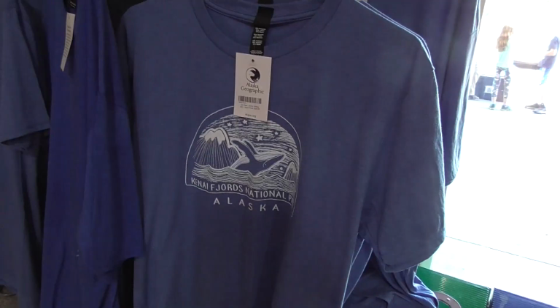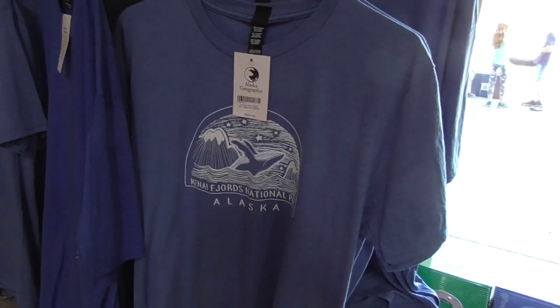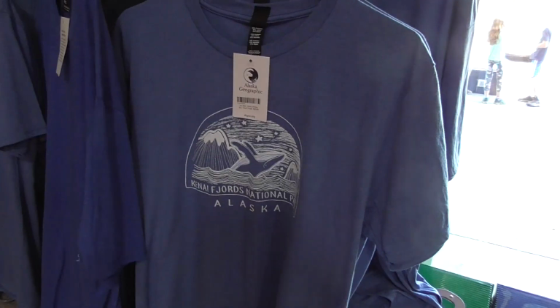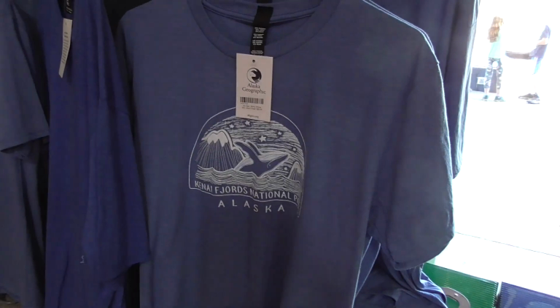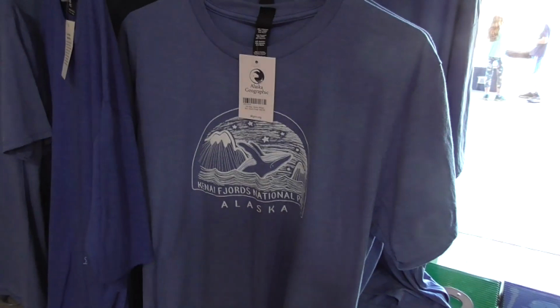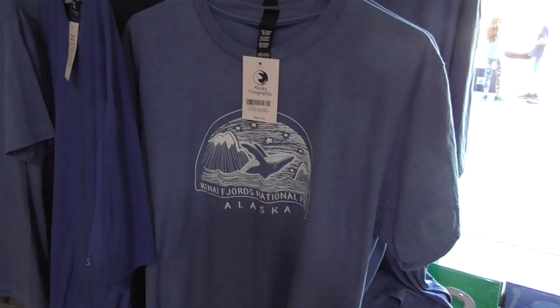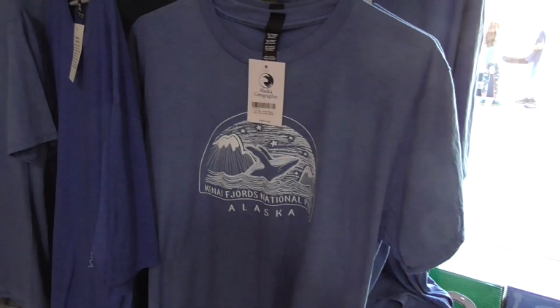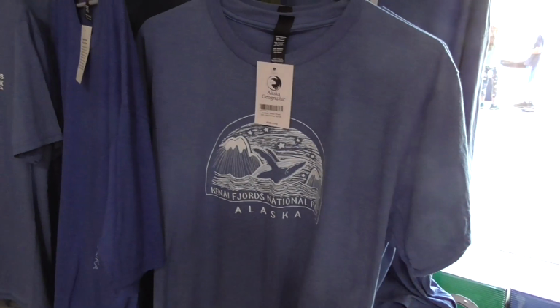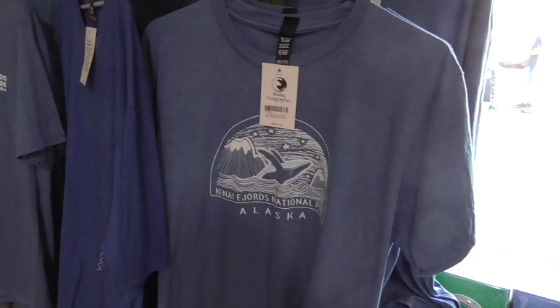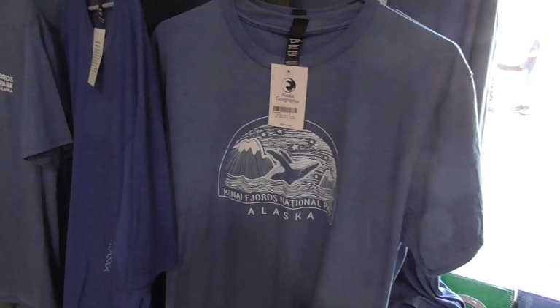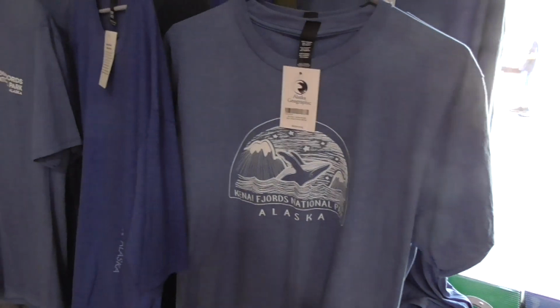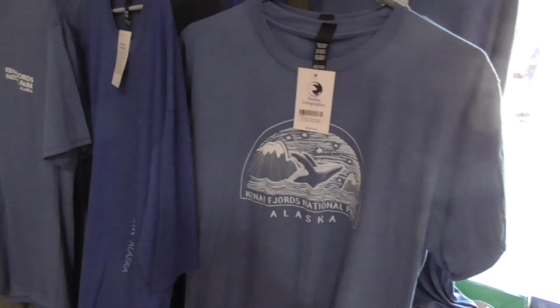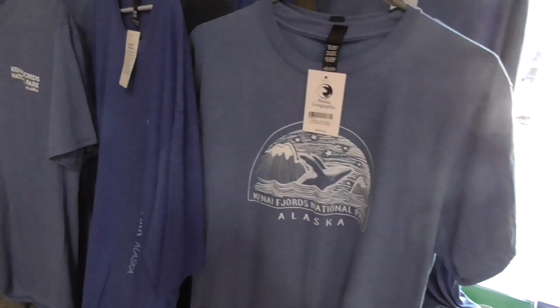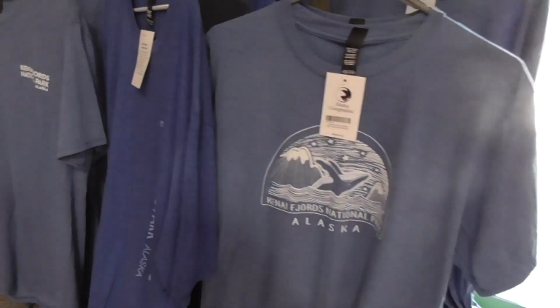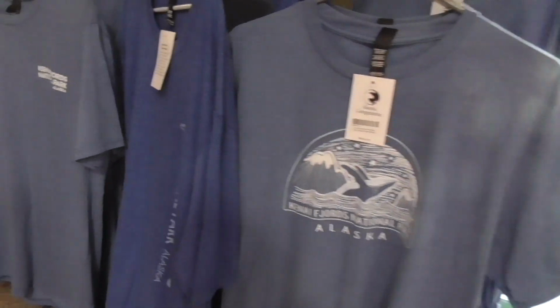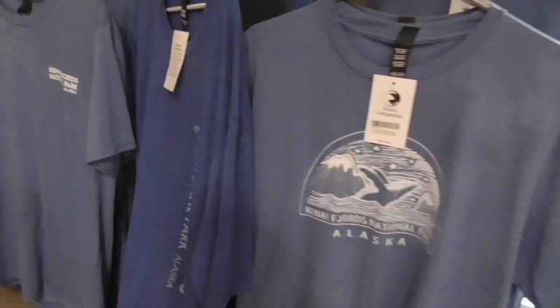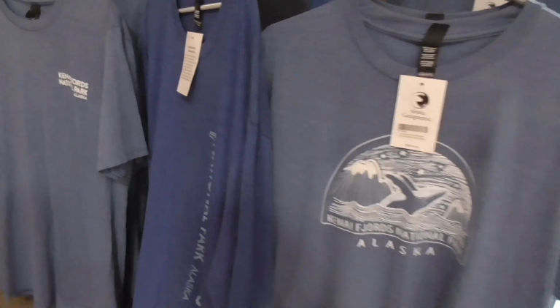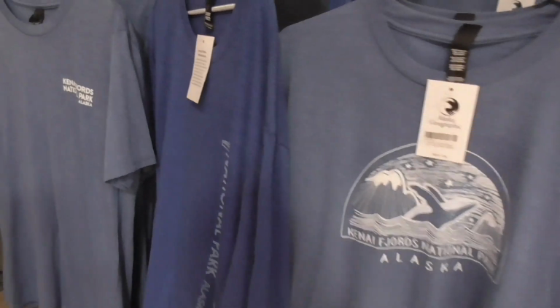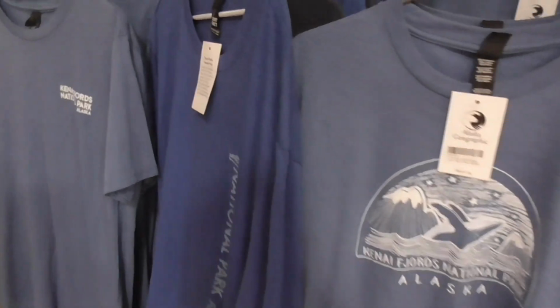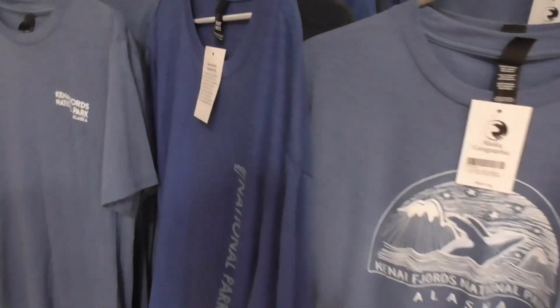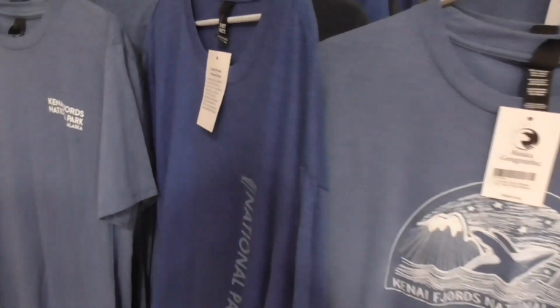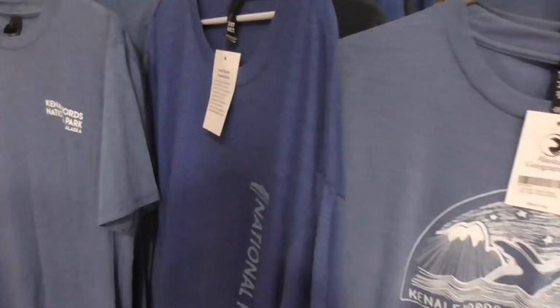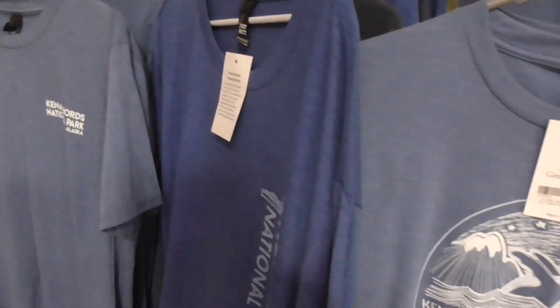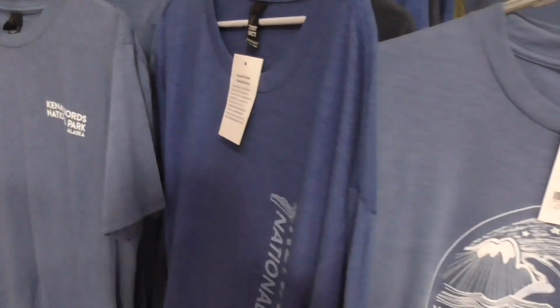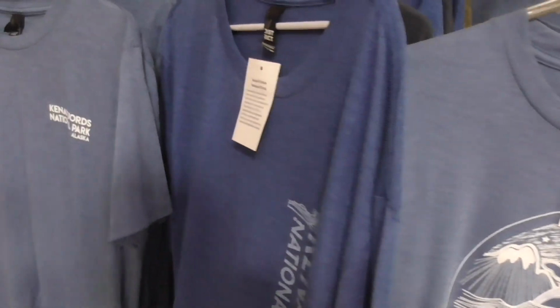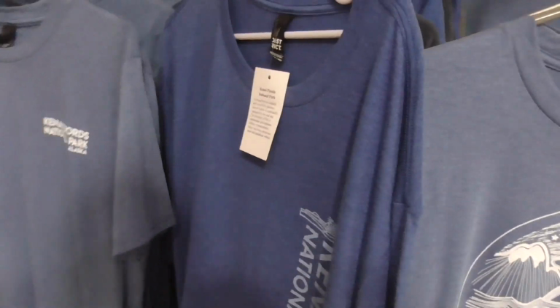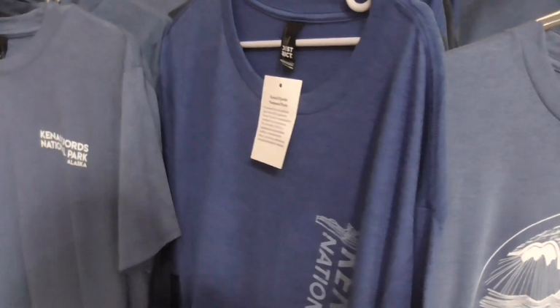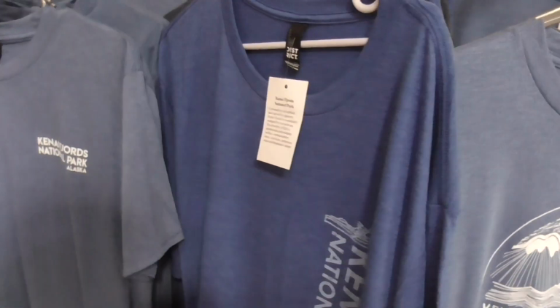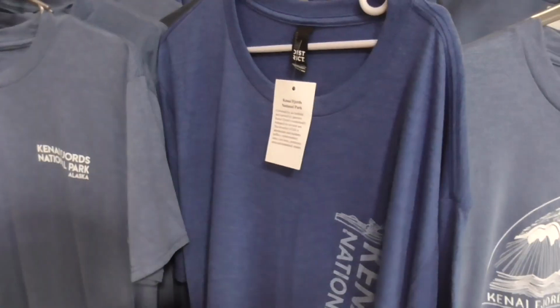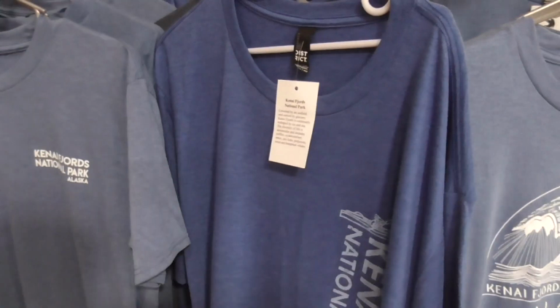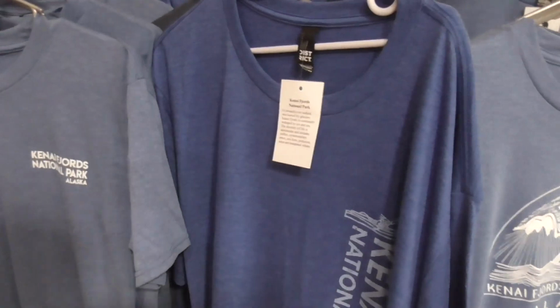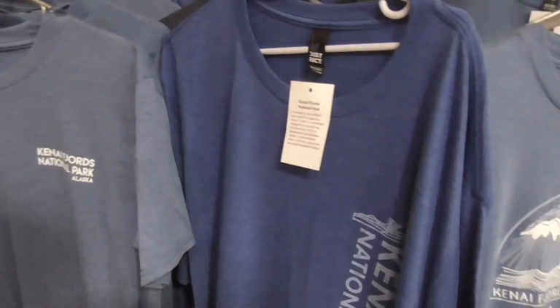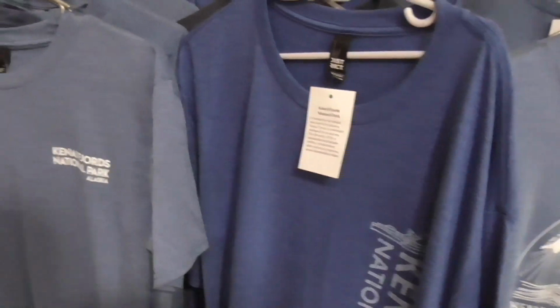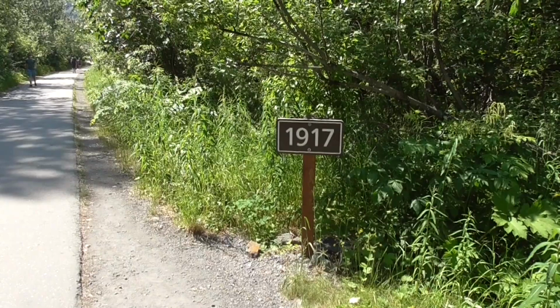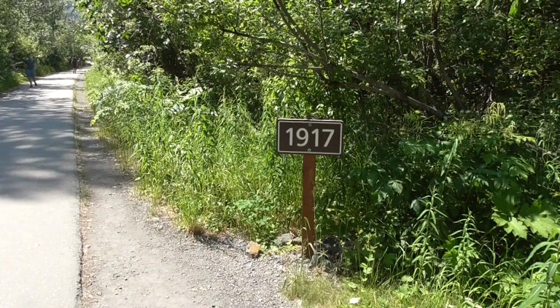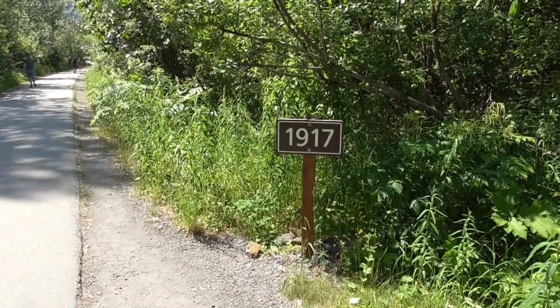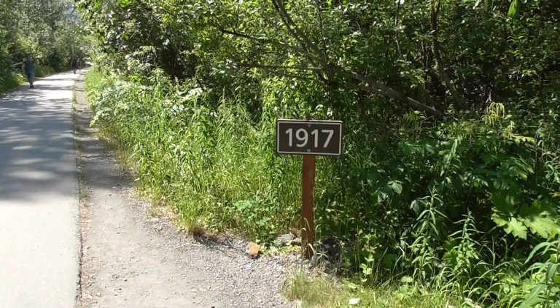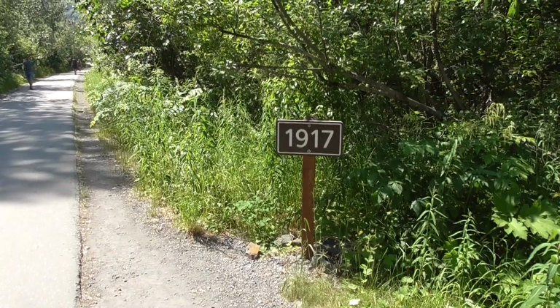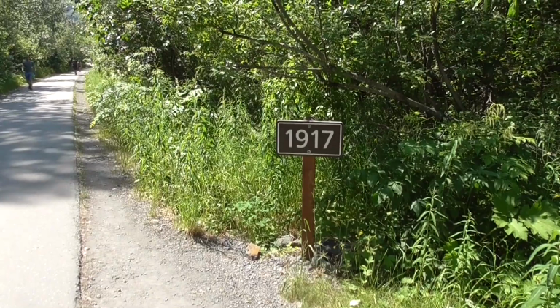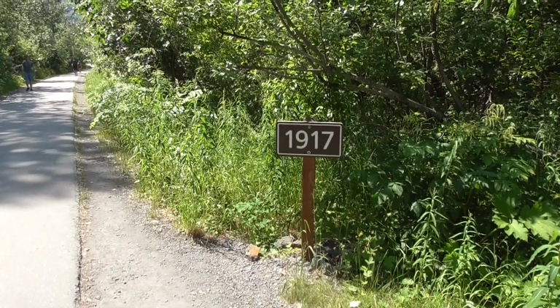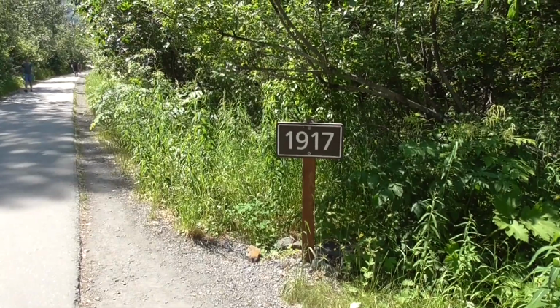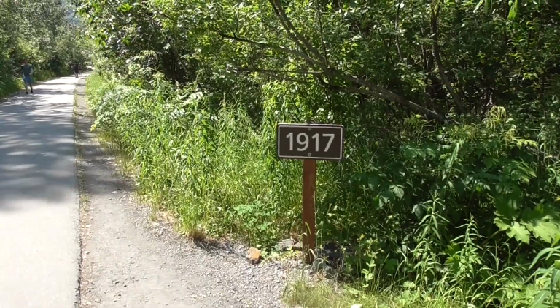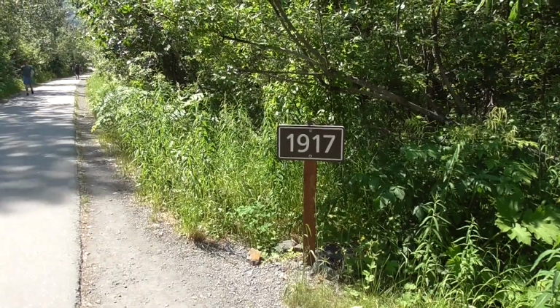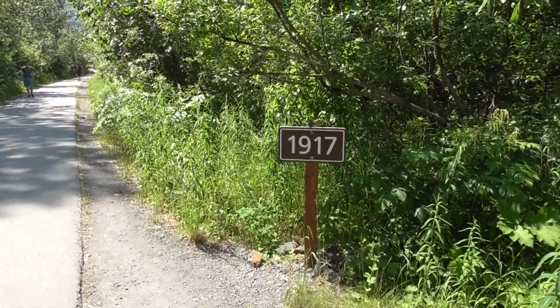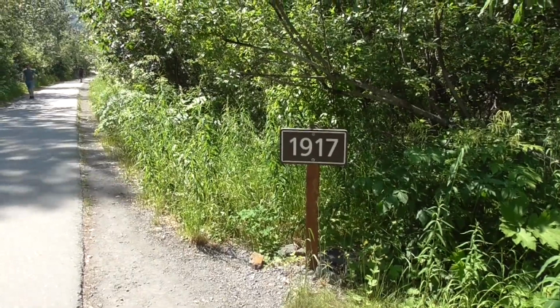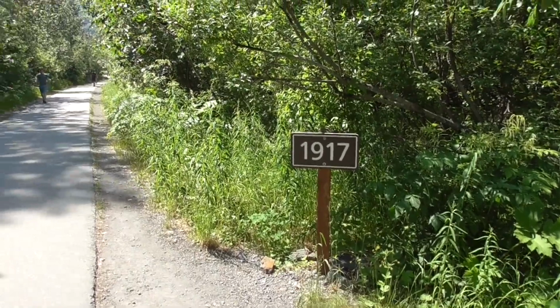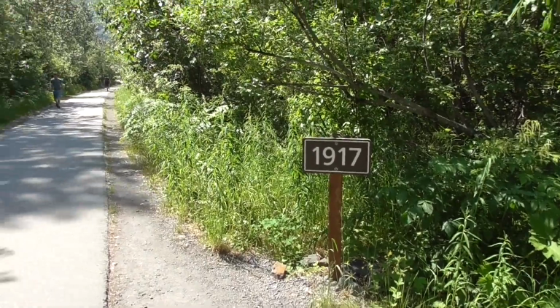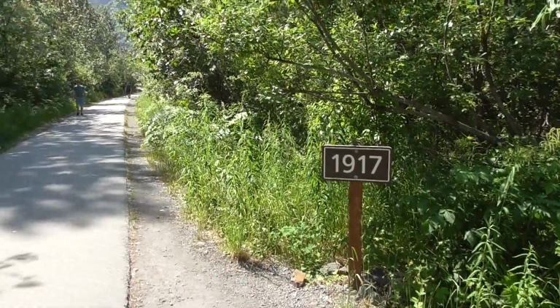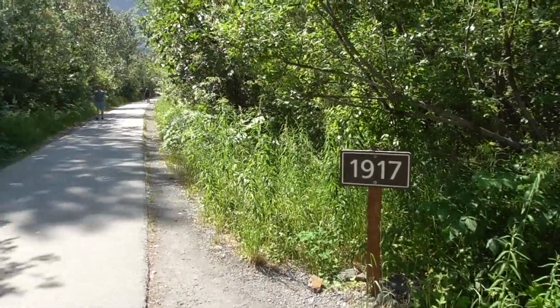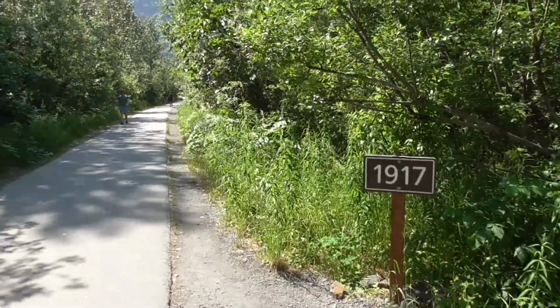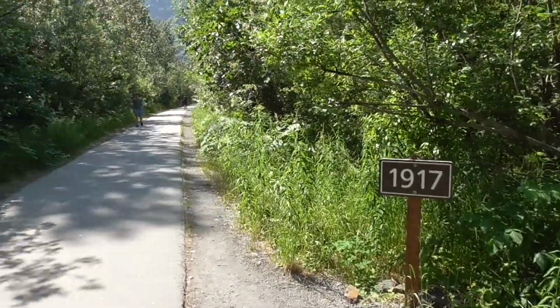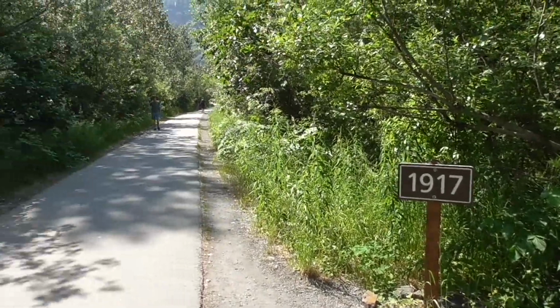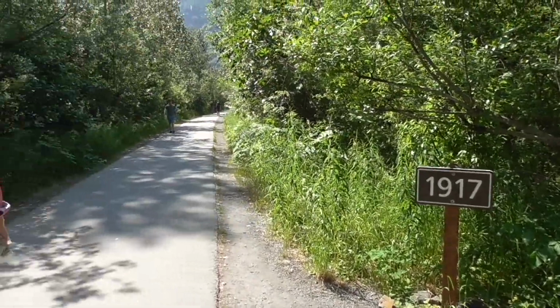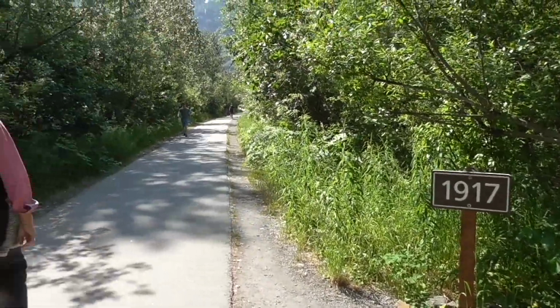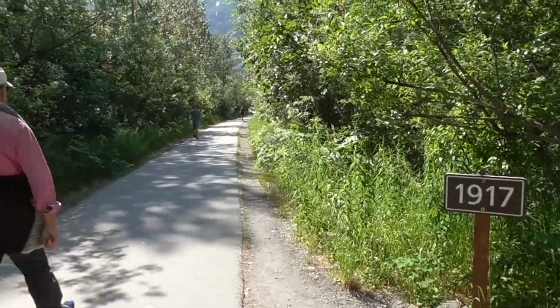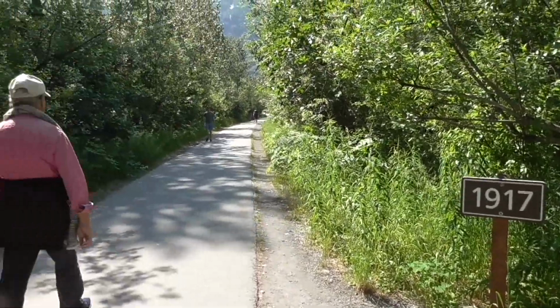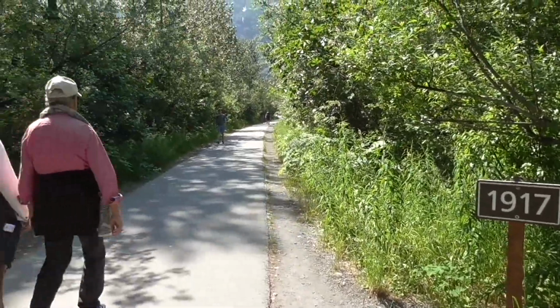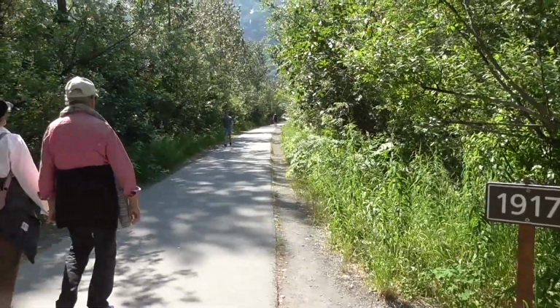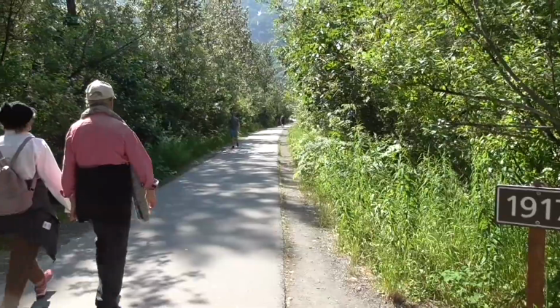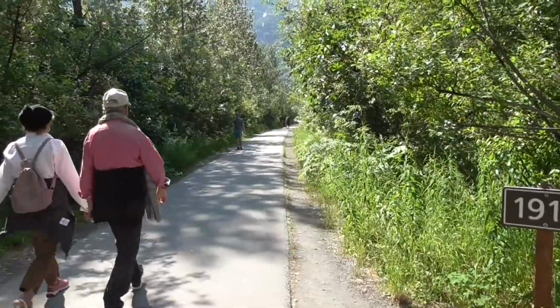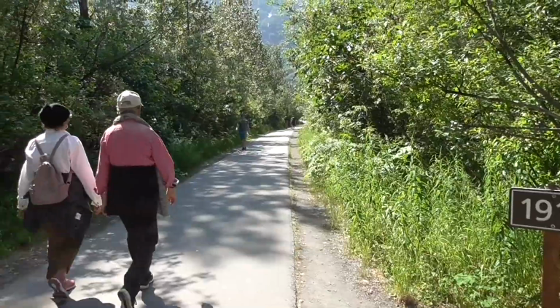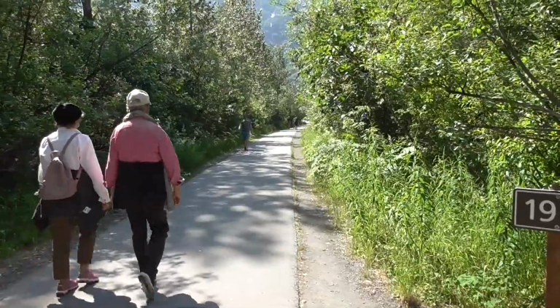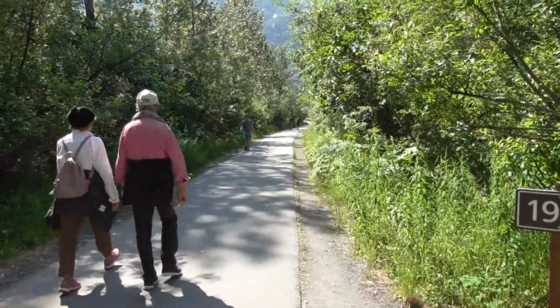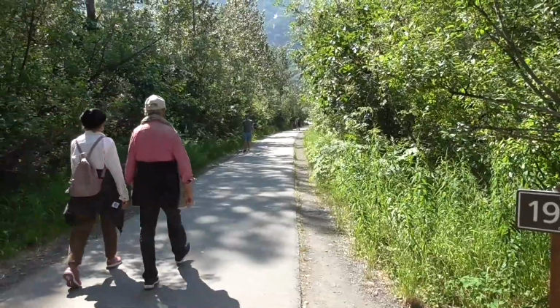There's a really nice visitor center. In 1917, the glacier came all the way to here.